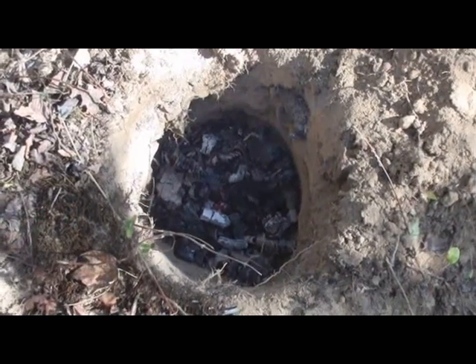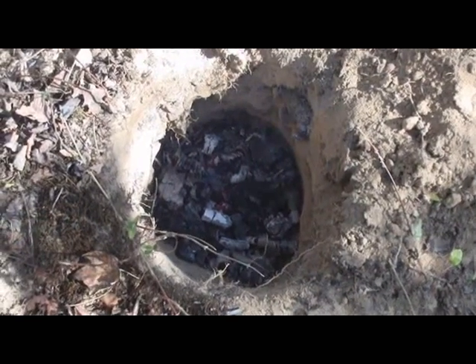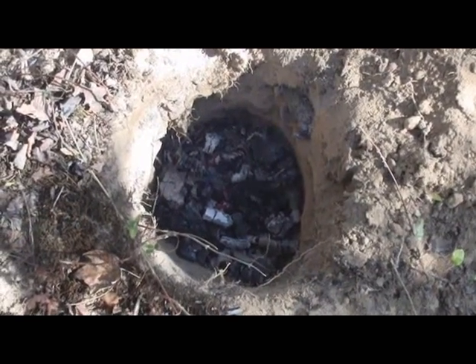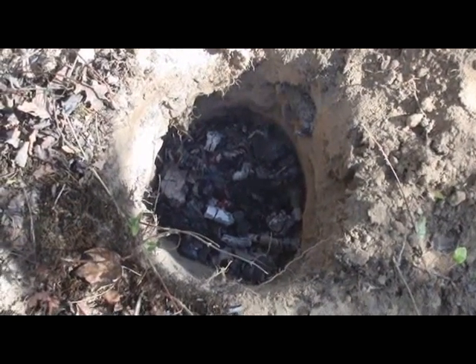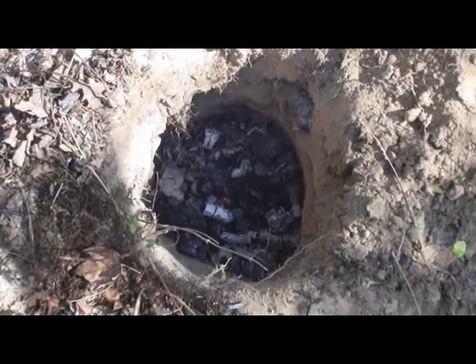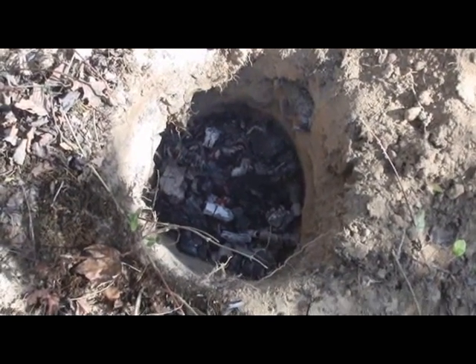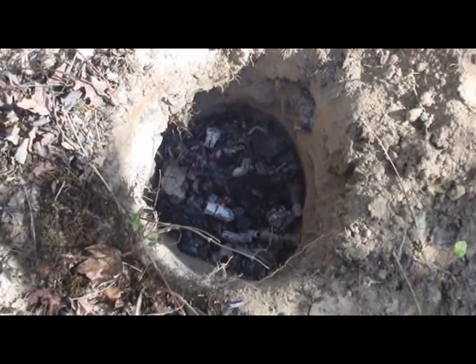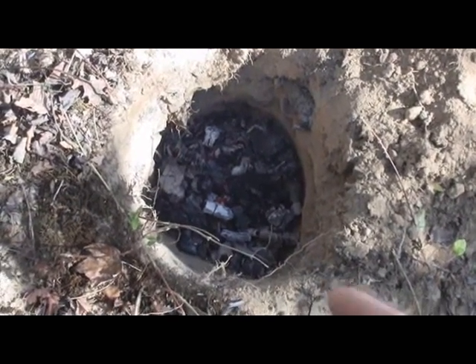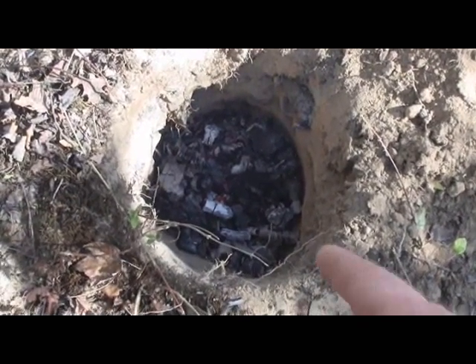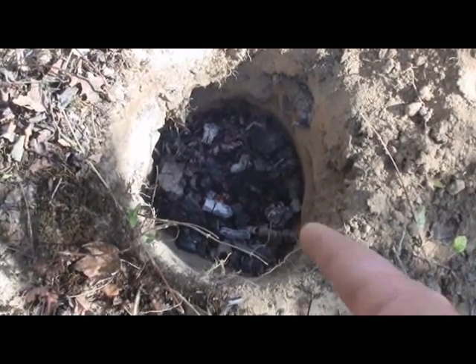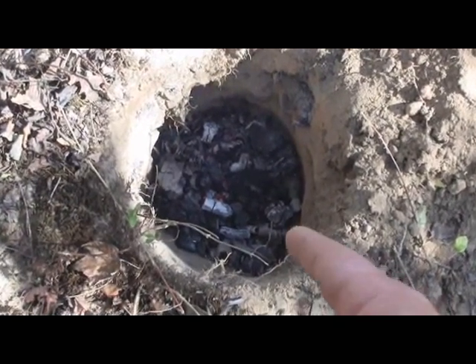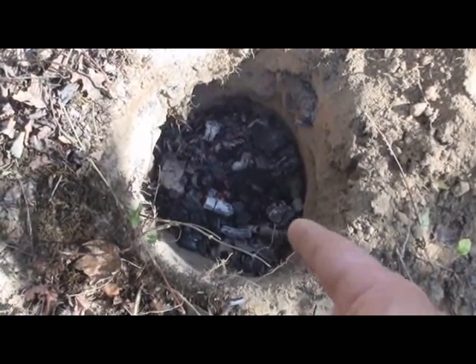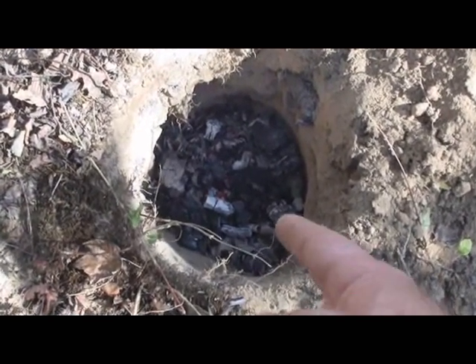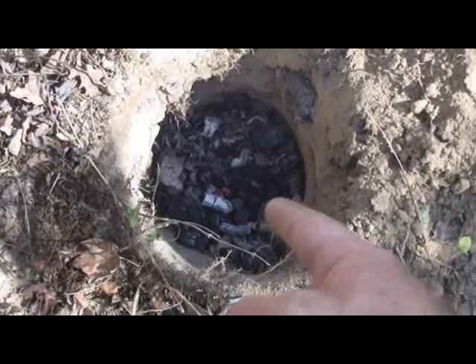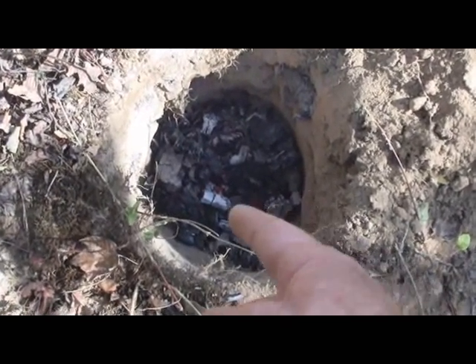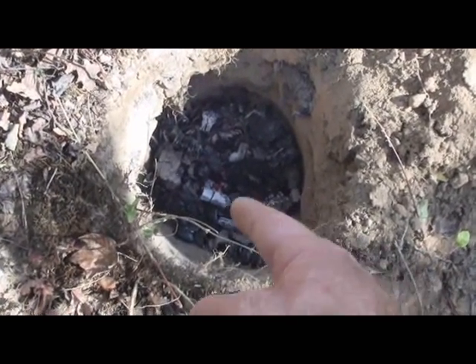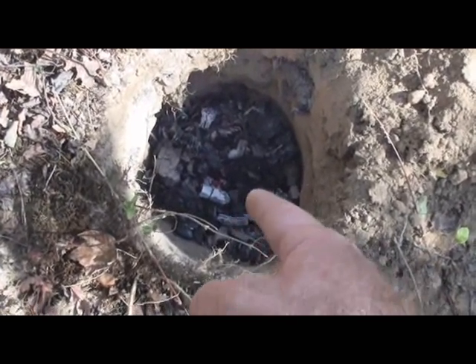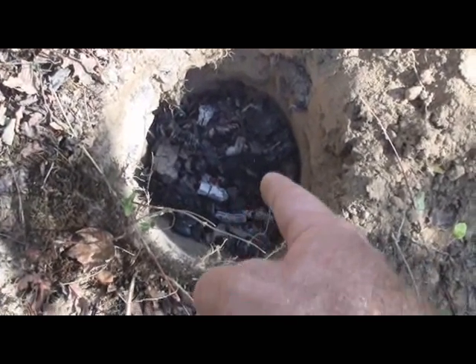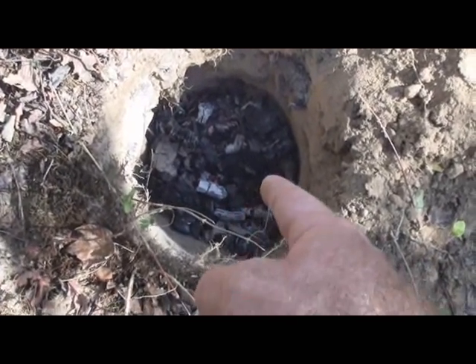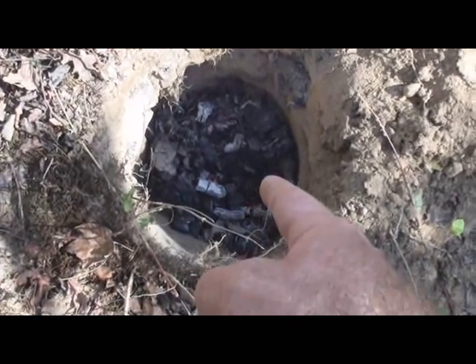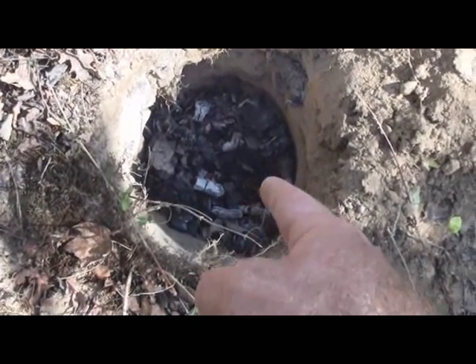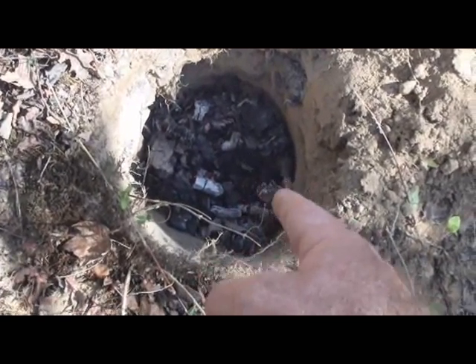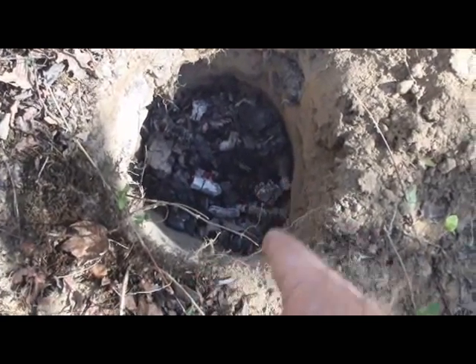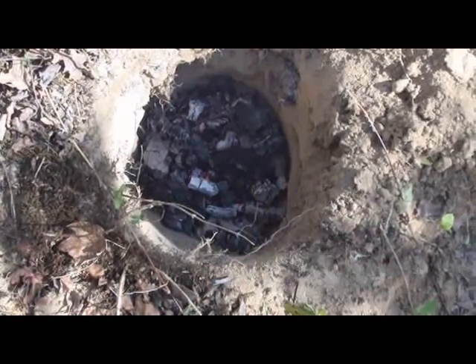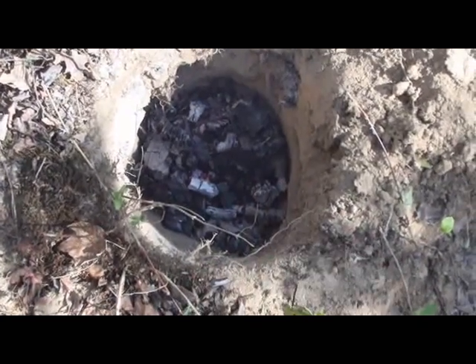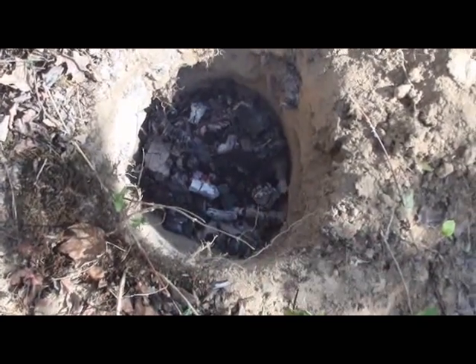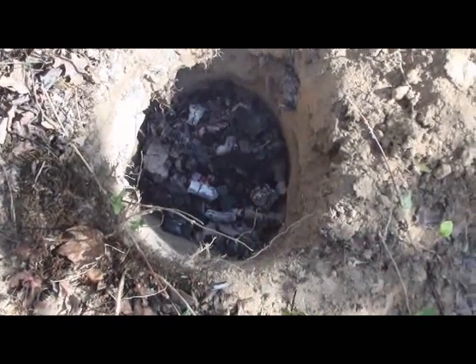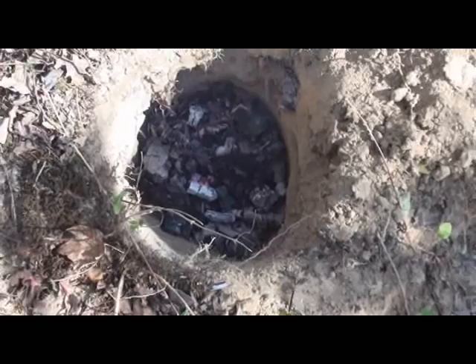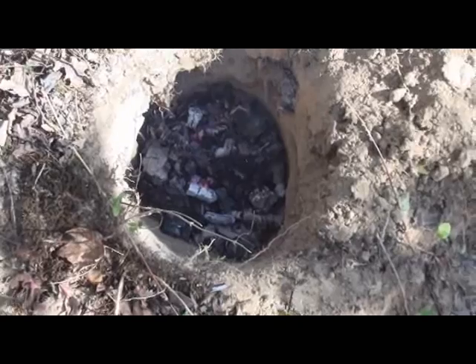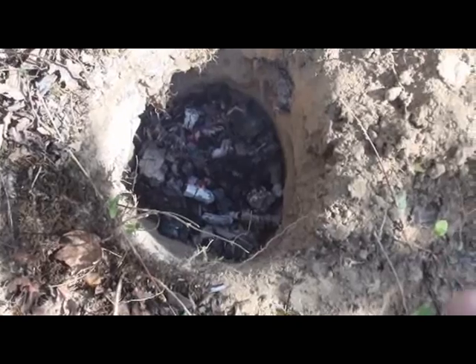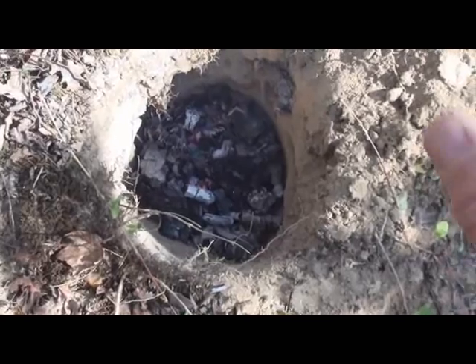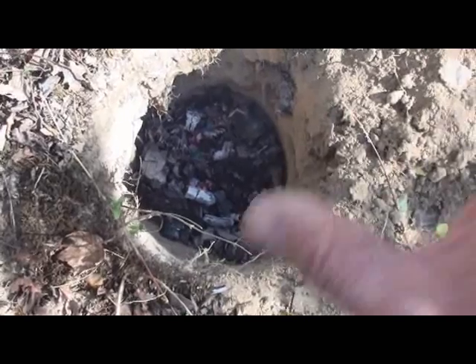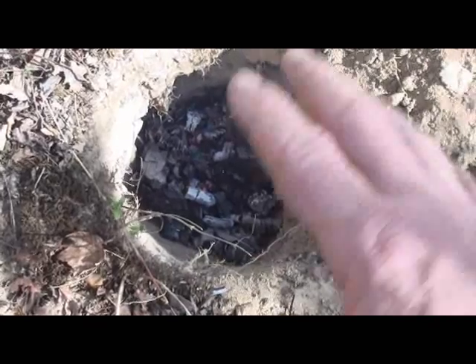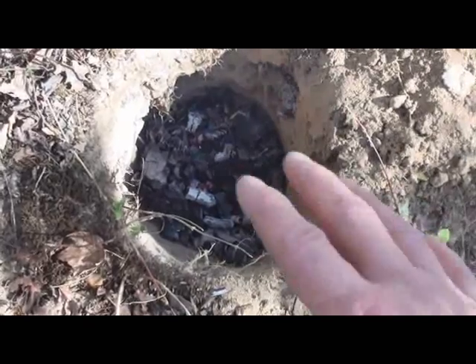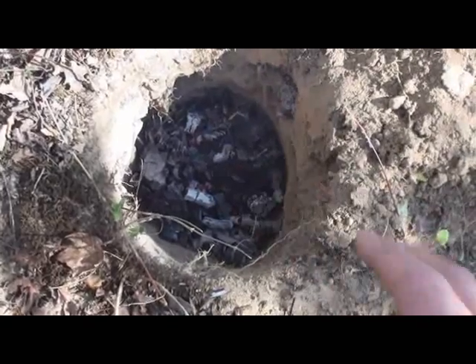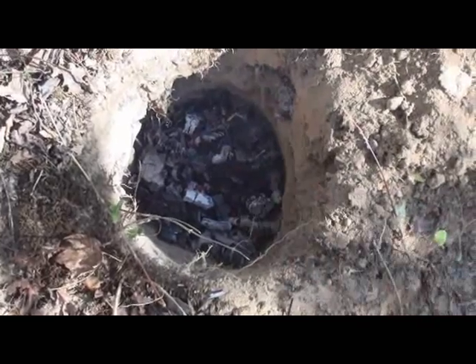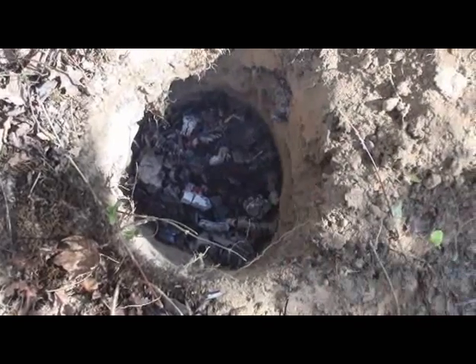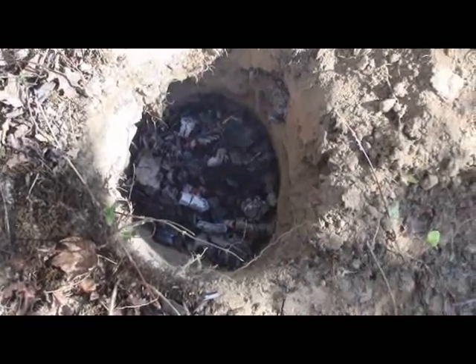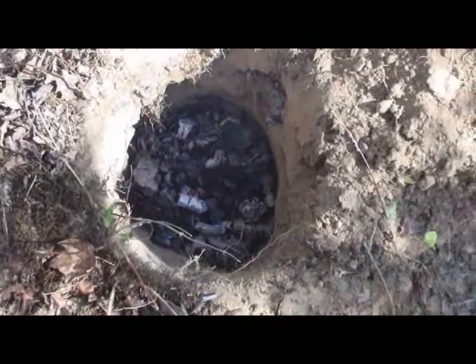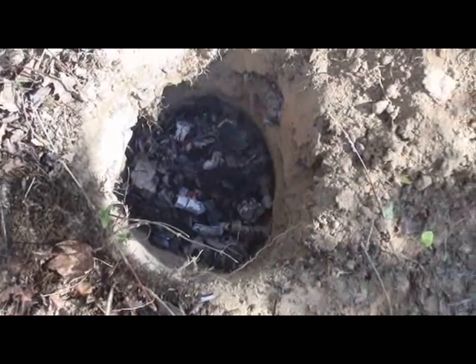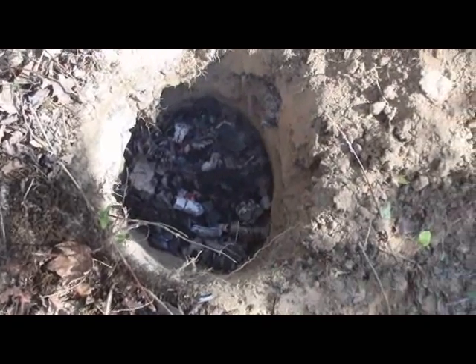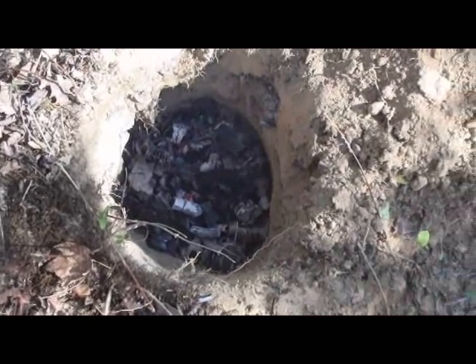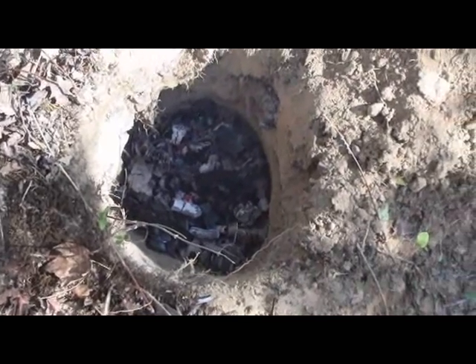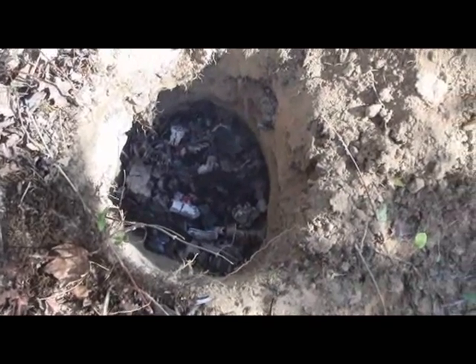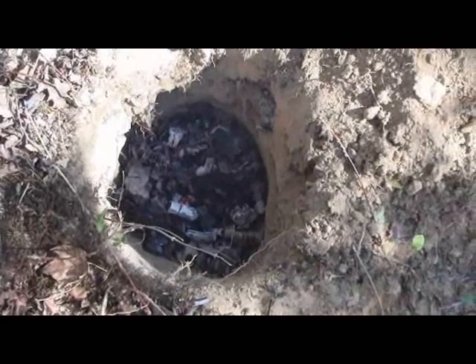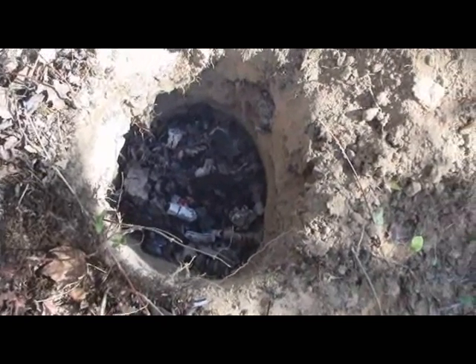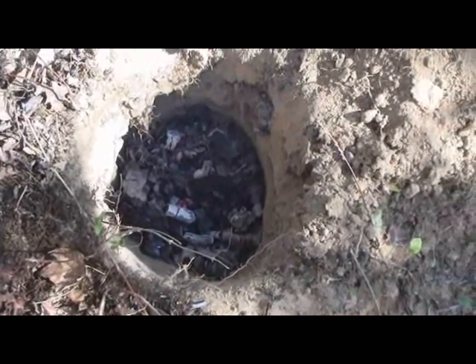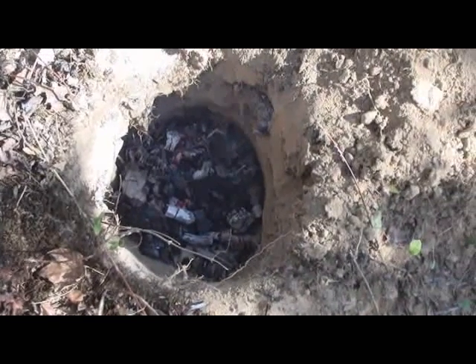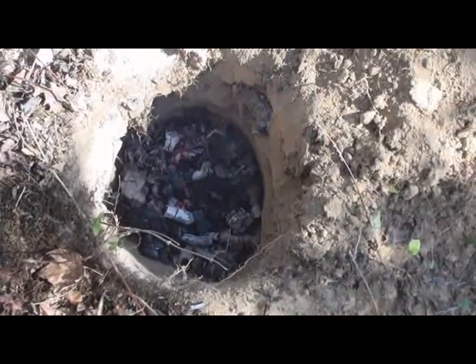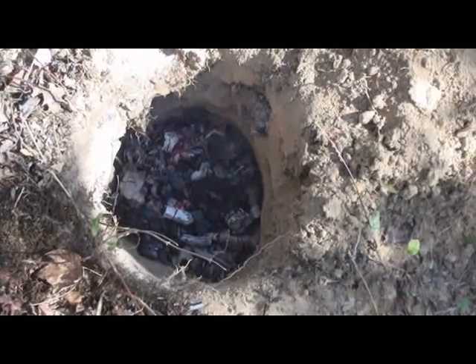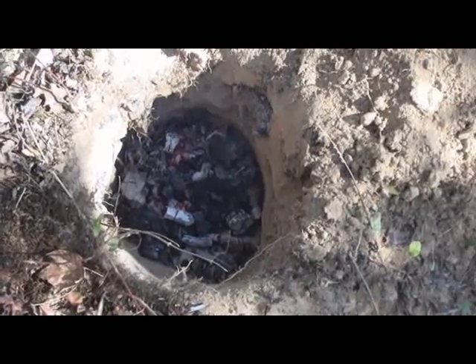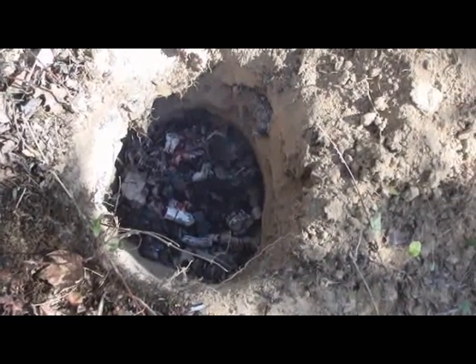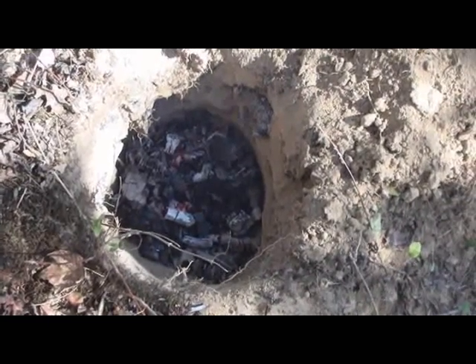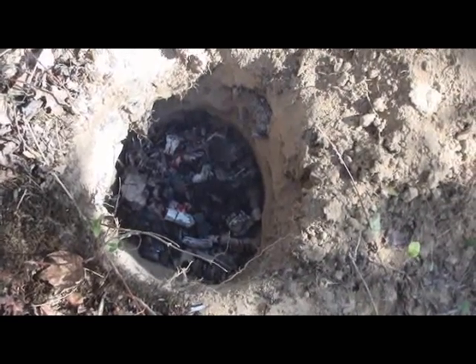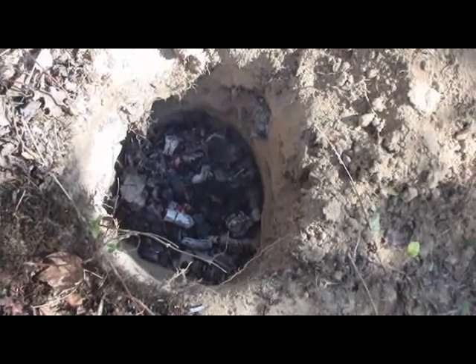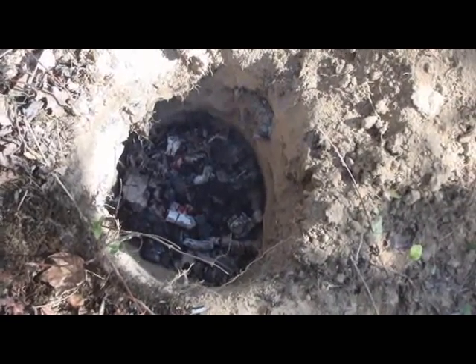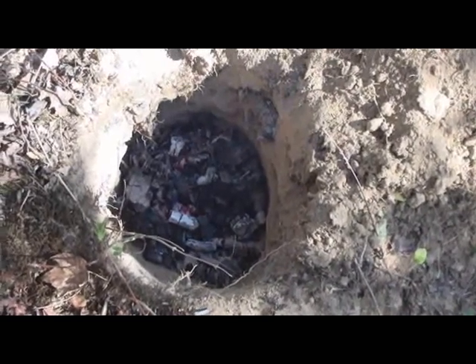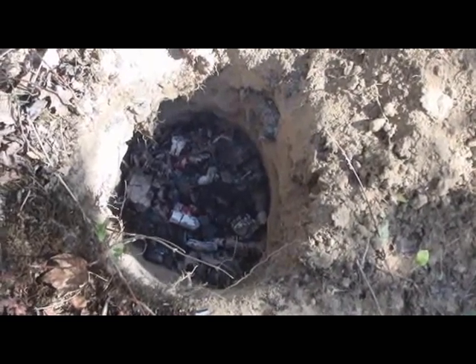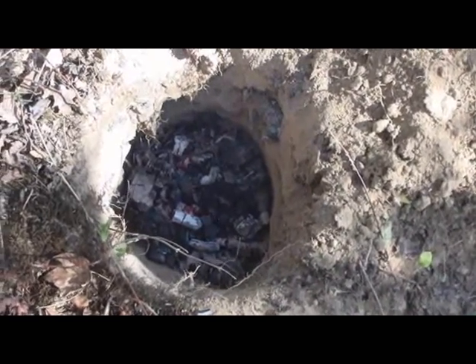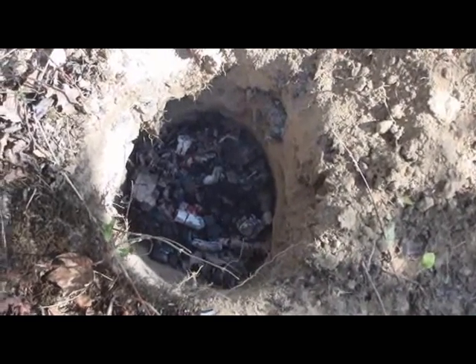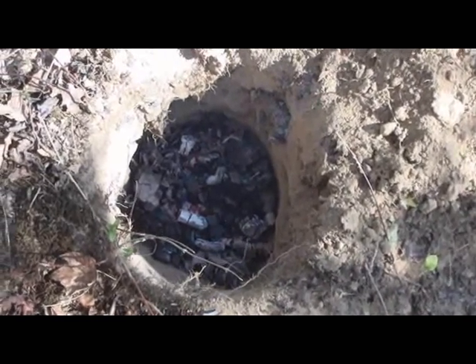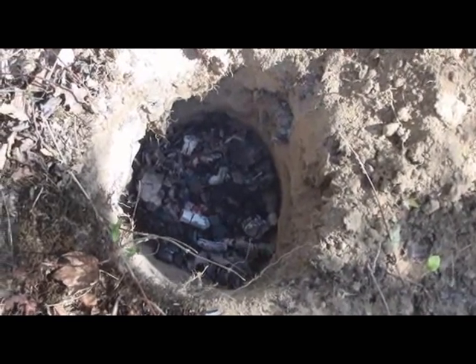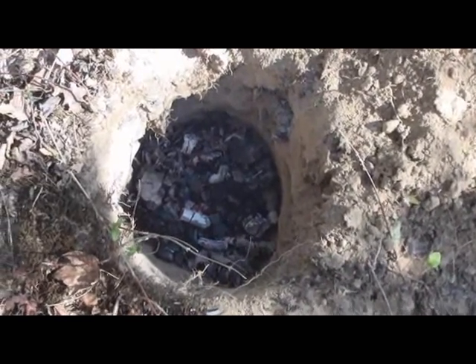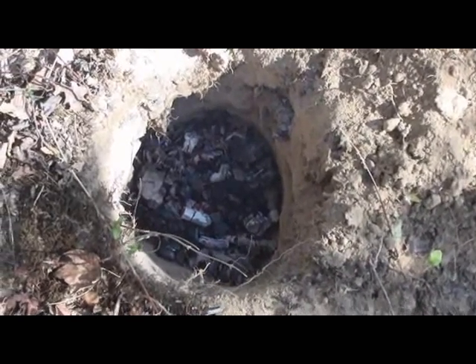I've got about an inch and a half to two inches of hot coals in the bottom. Getting ready to put our can in and finish it, get the oven started.